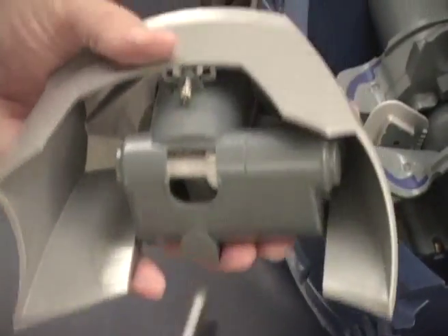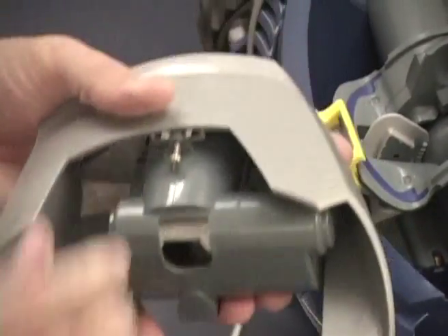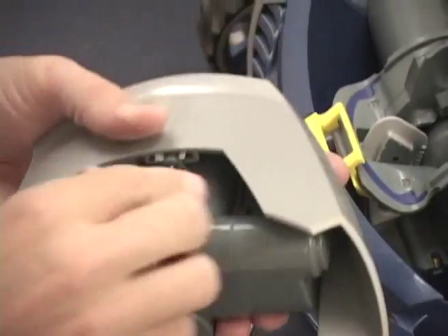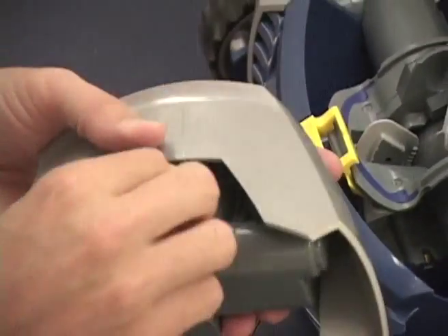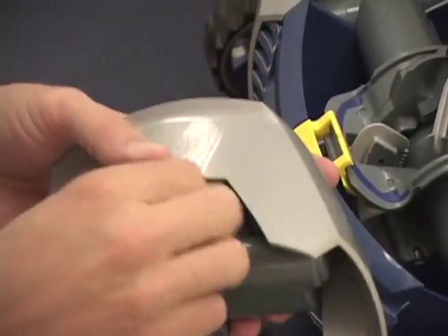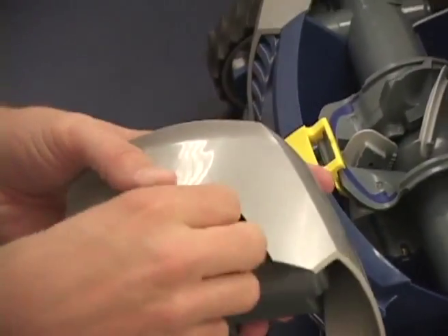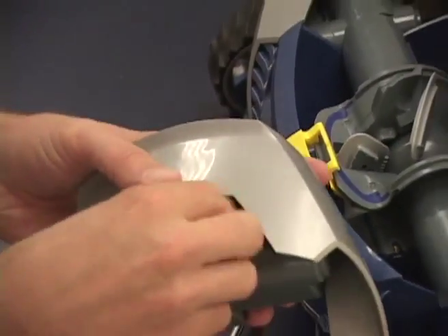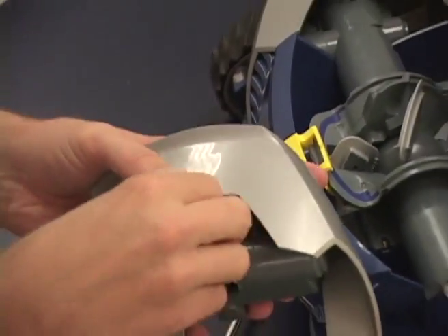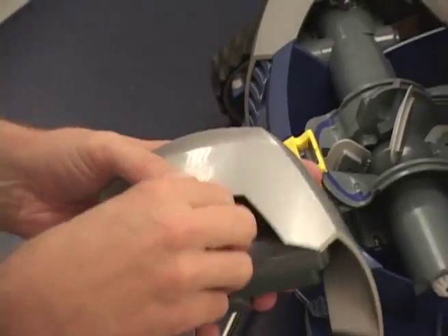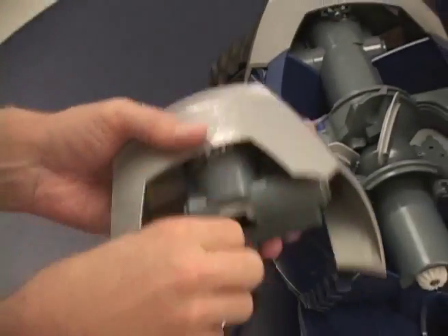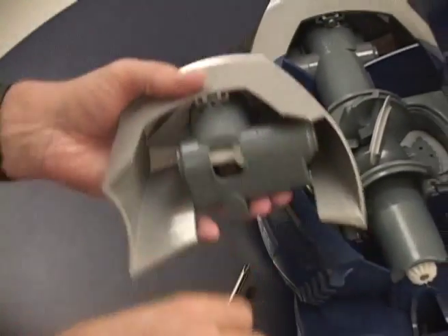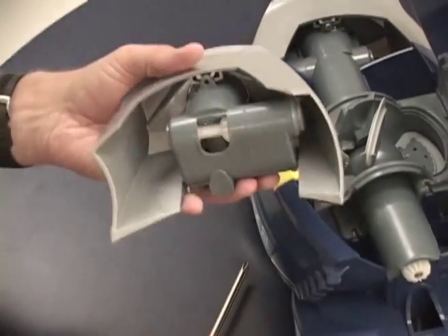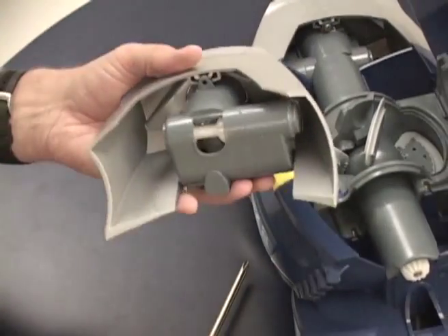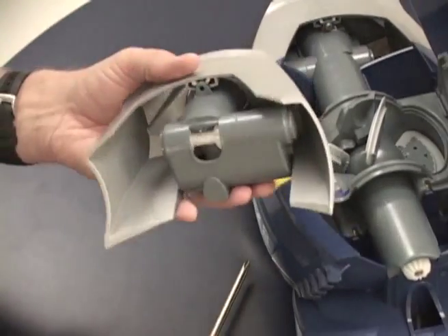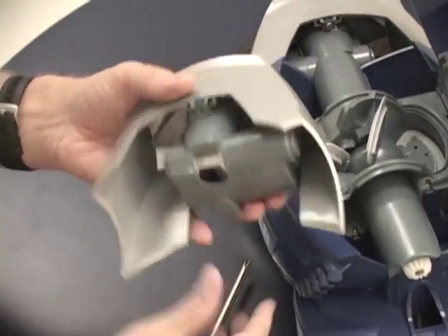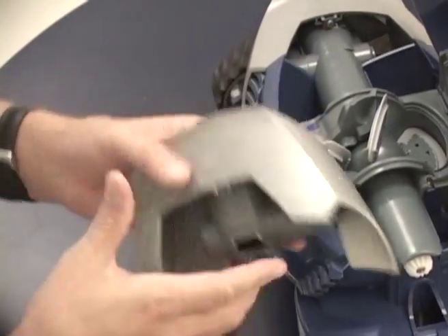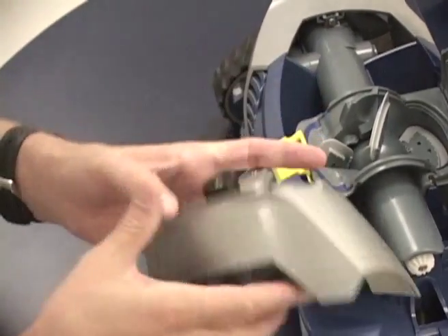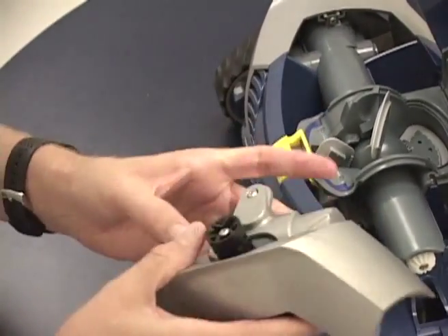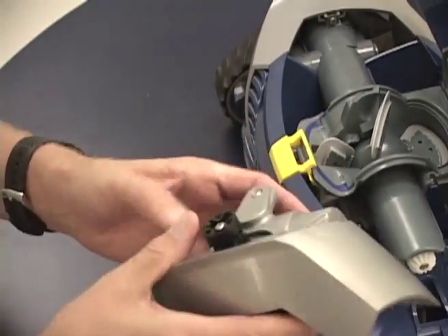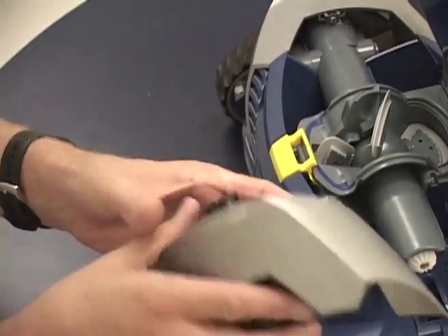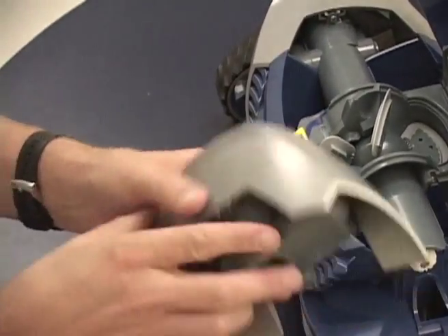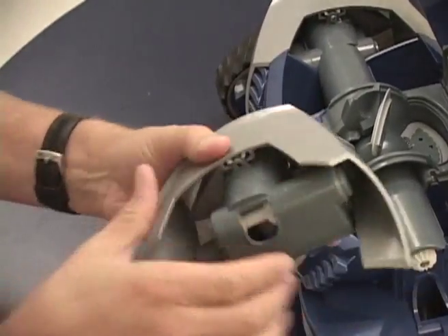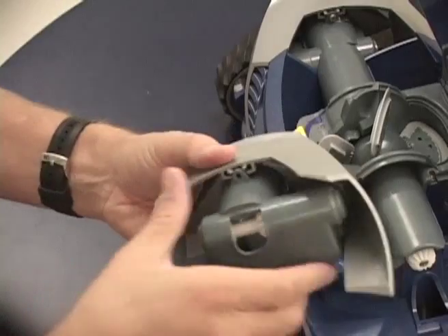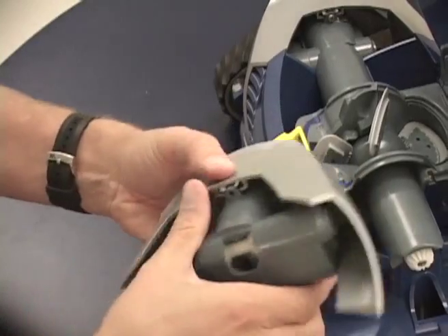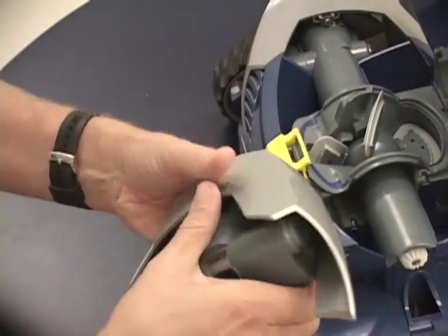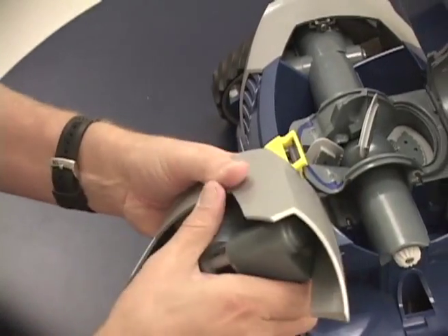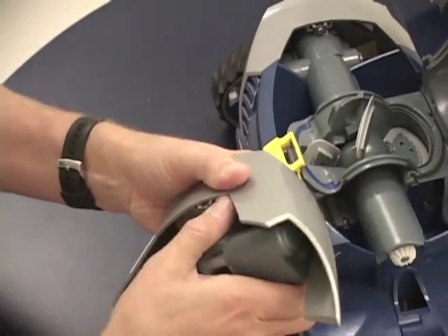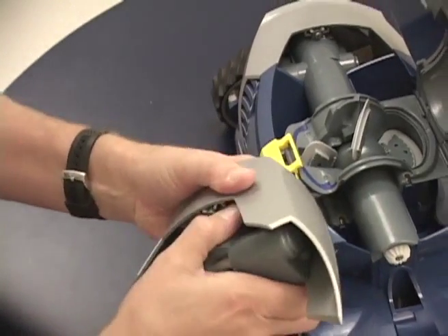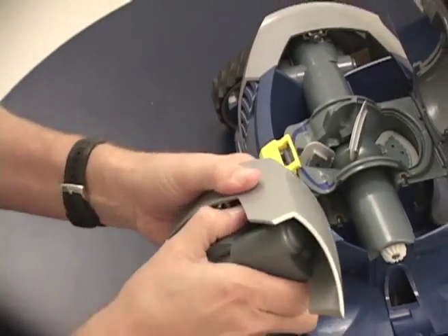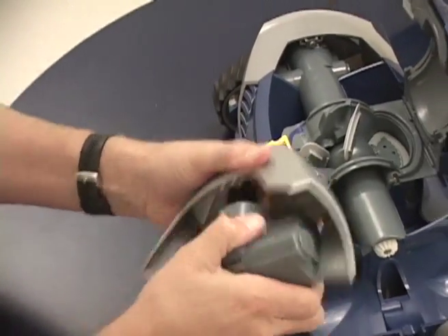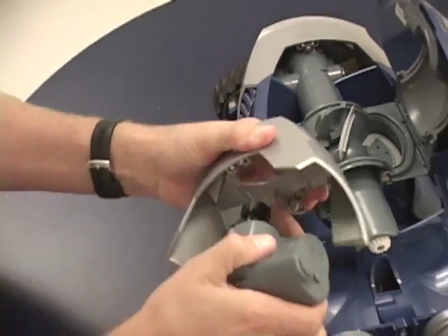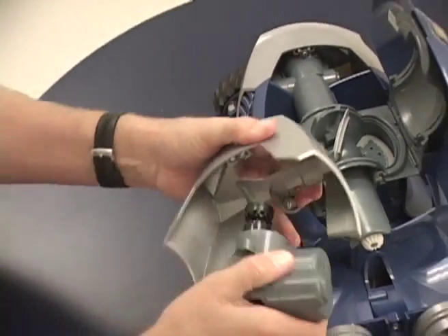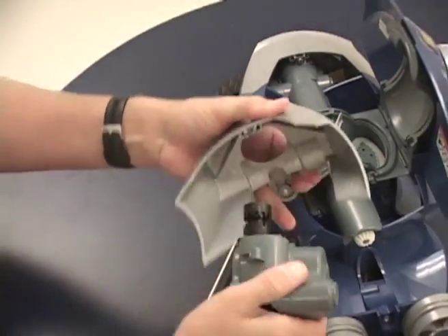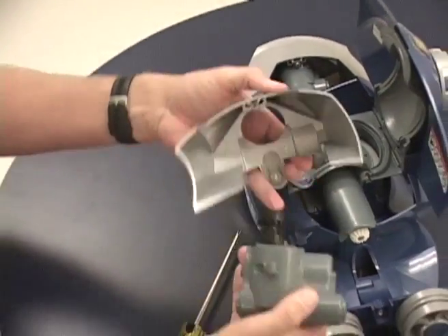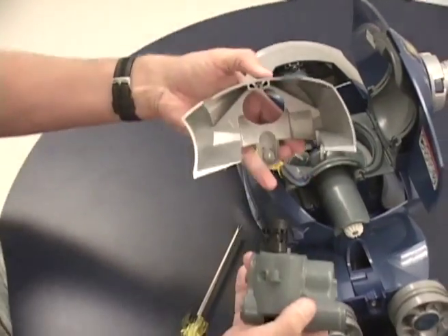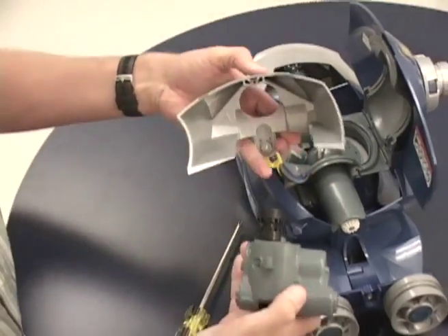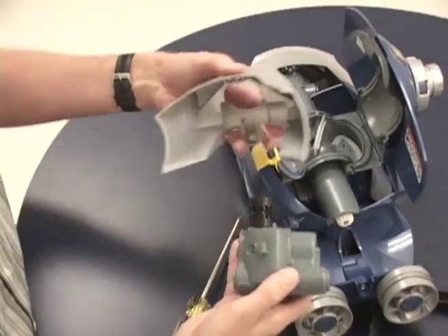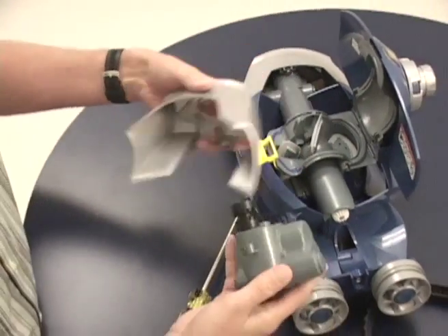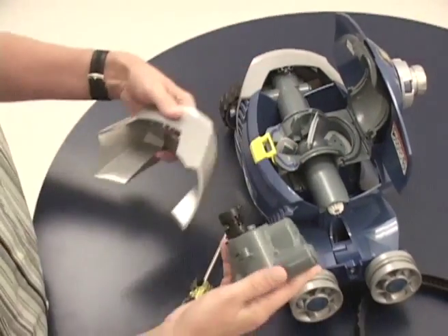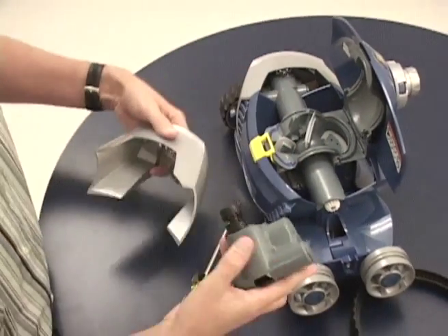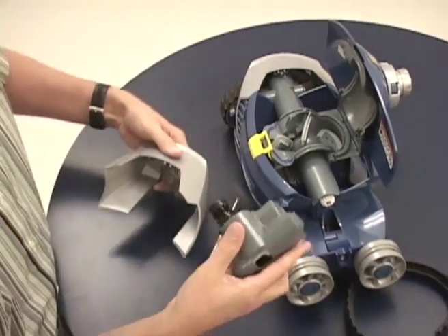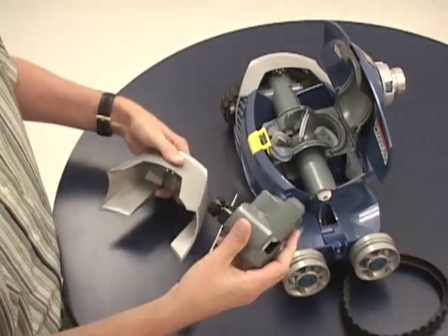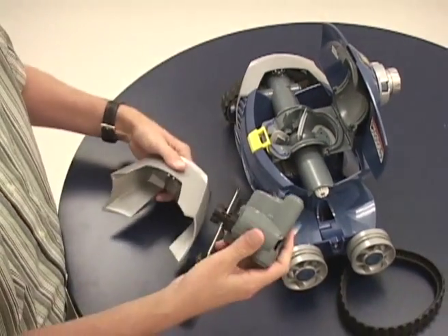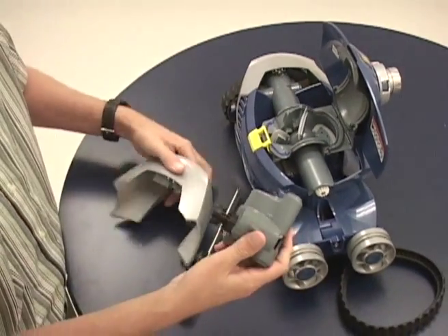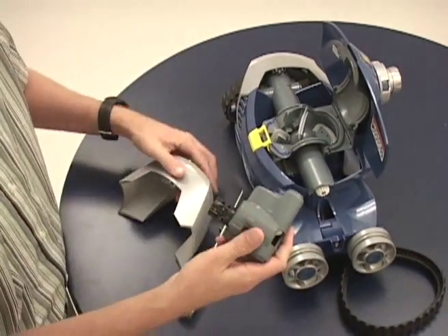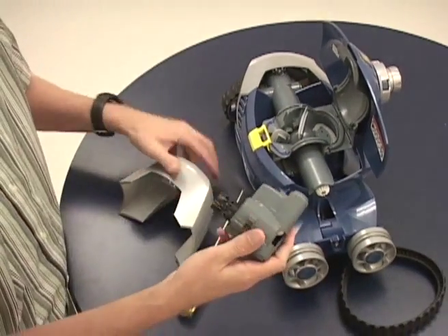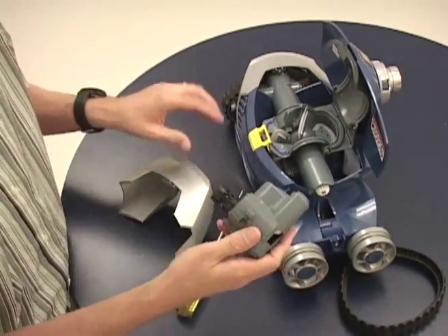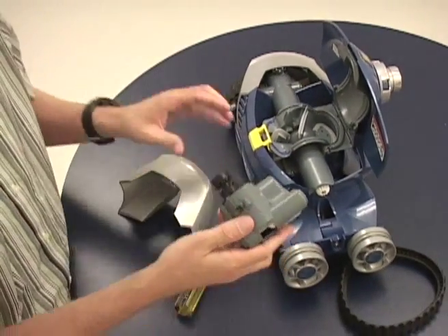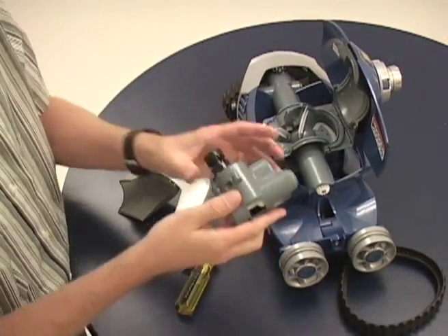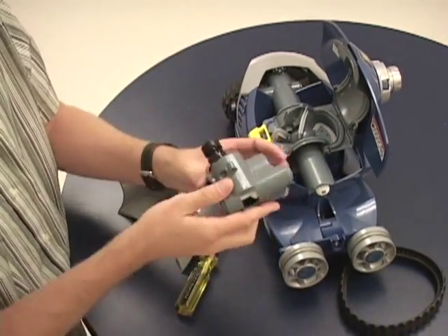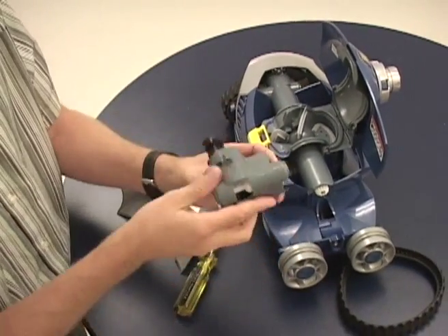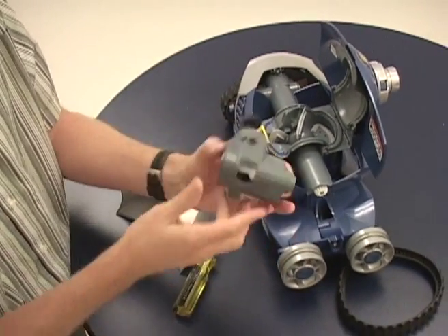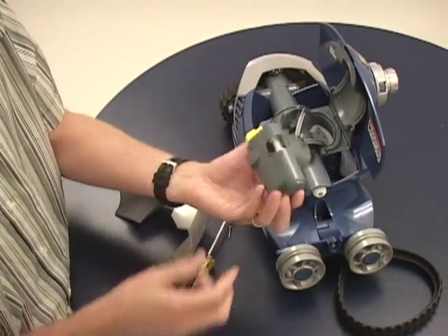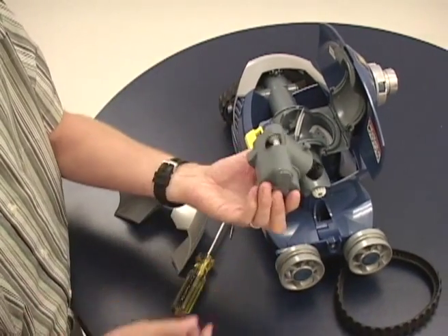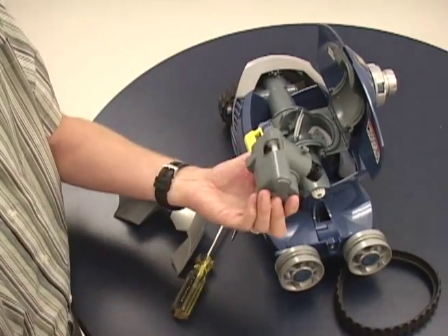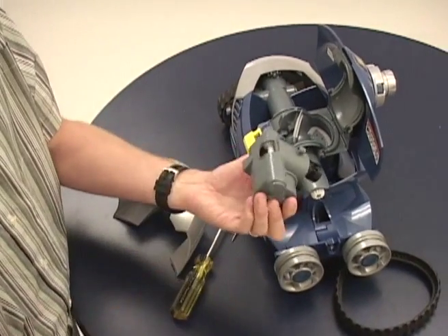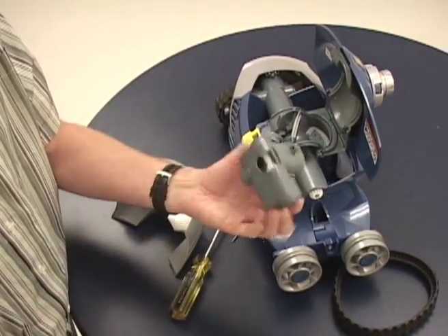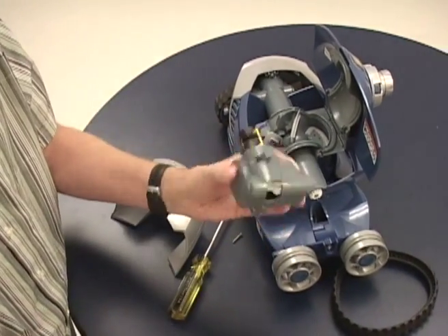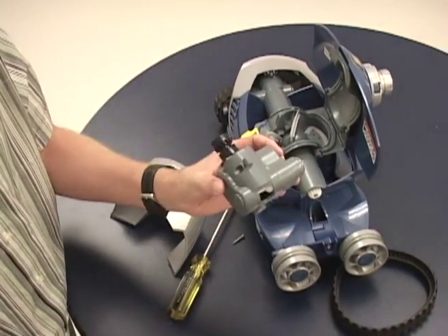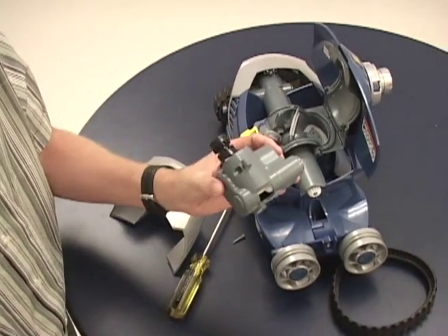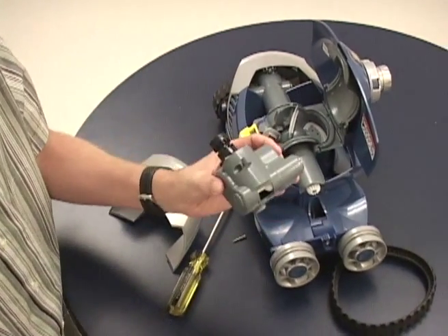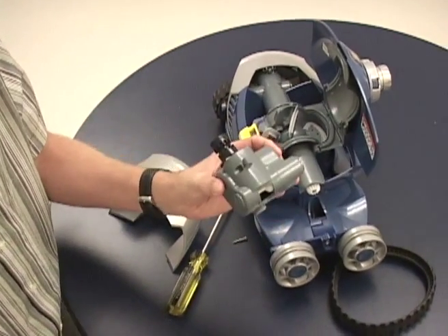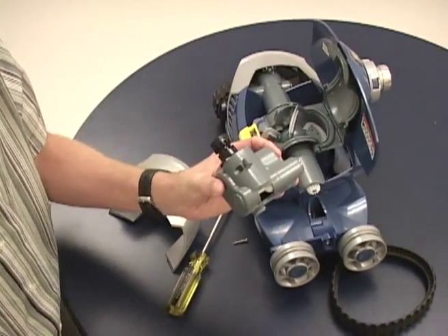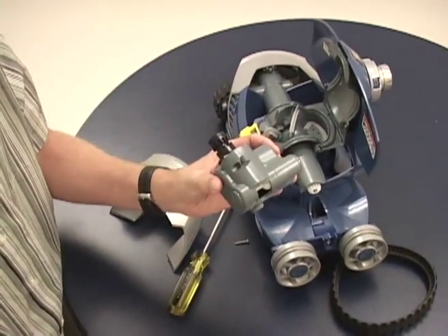After the screw is removed, just pull the two parts apart and then the direction control device is free.